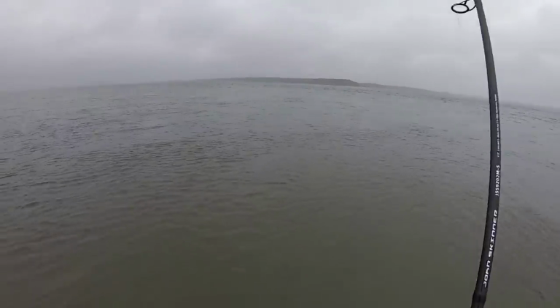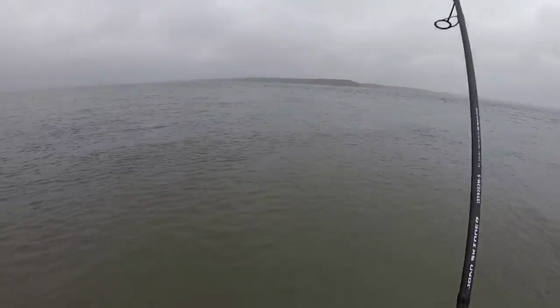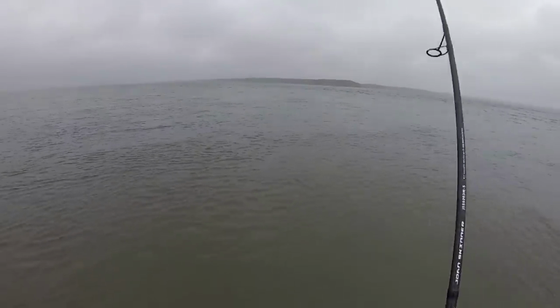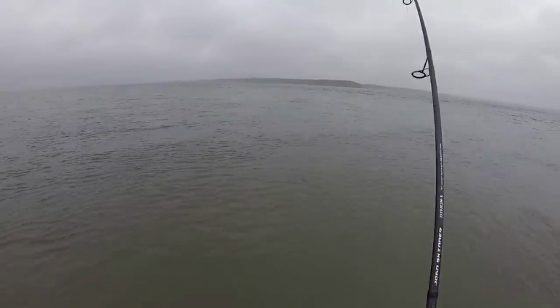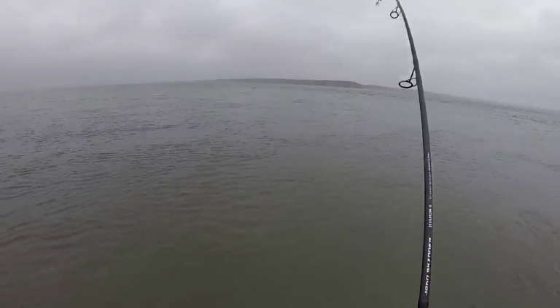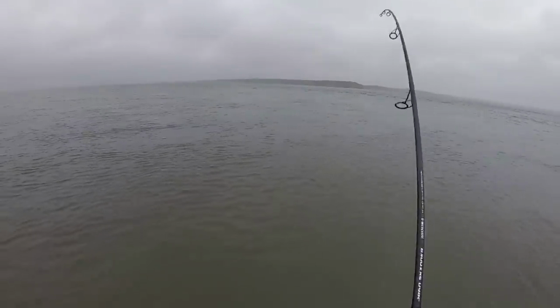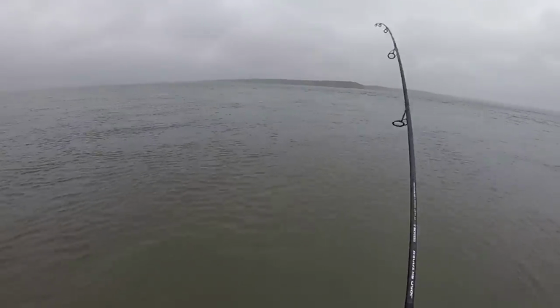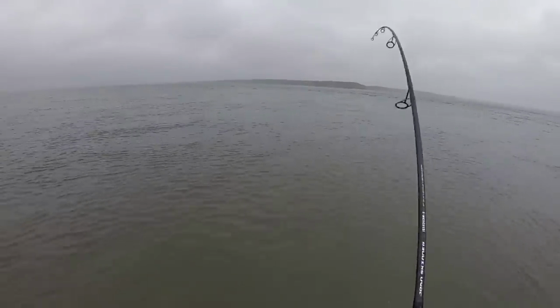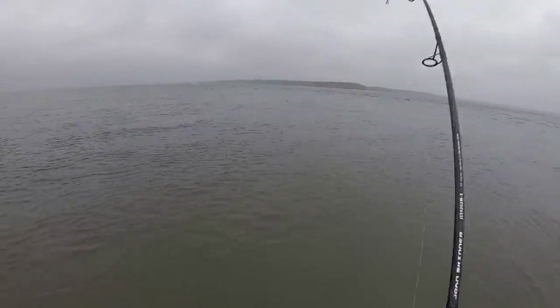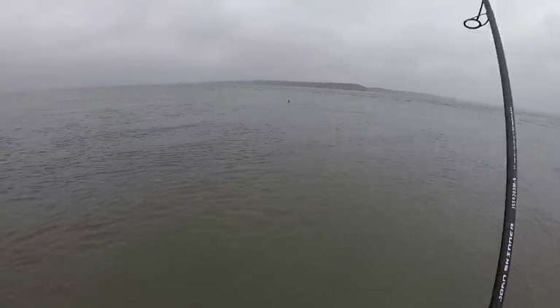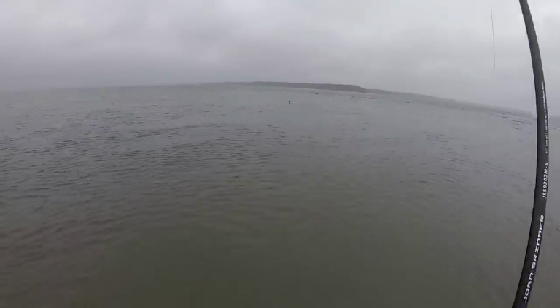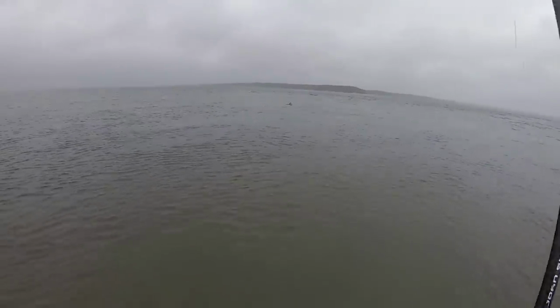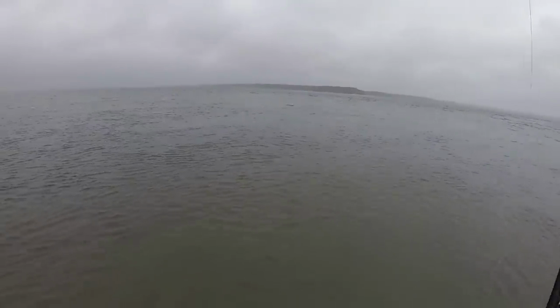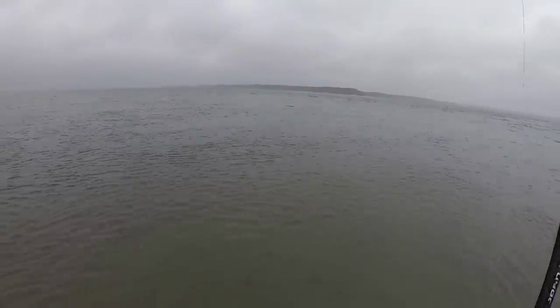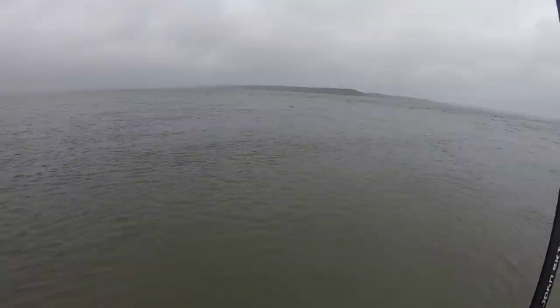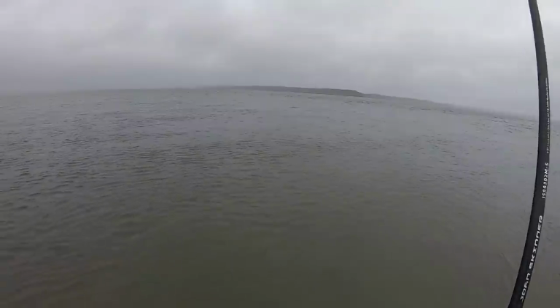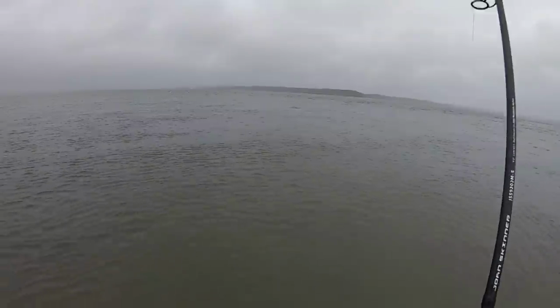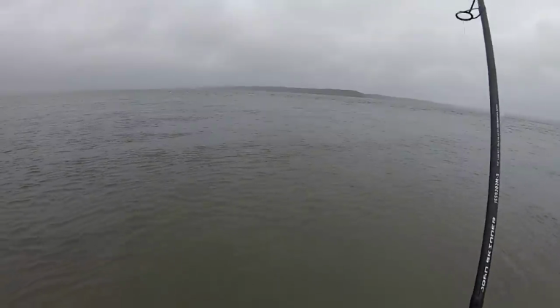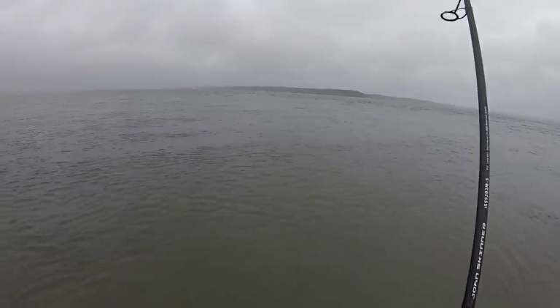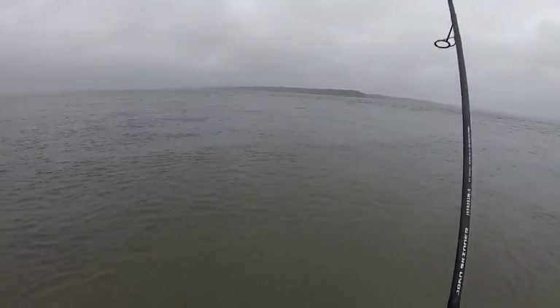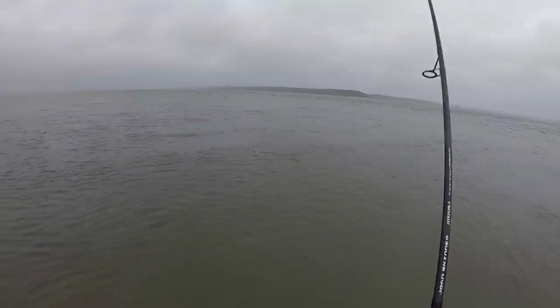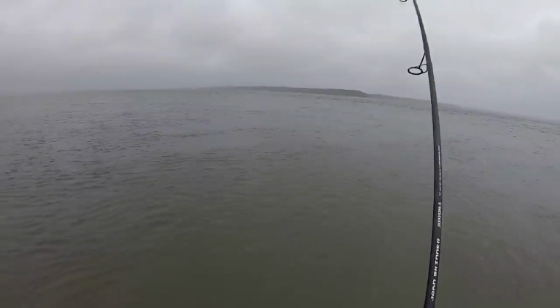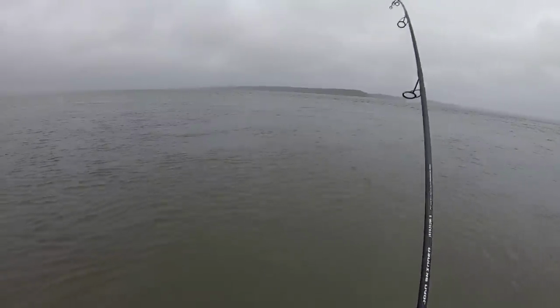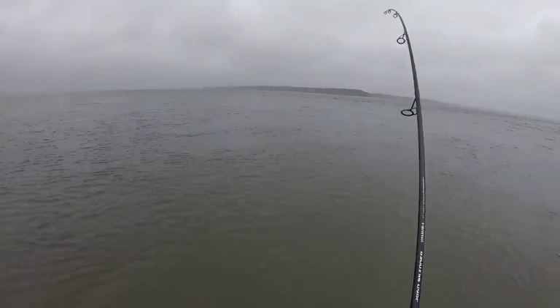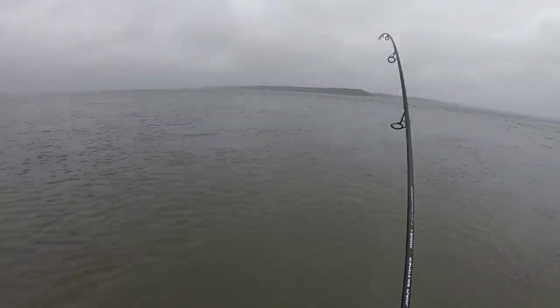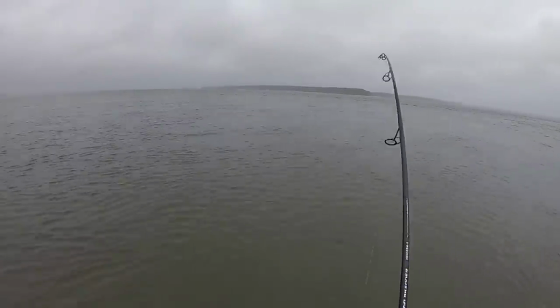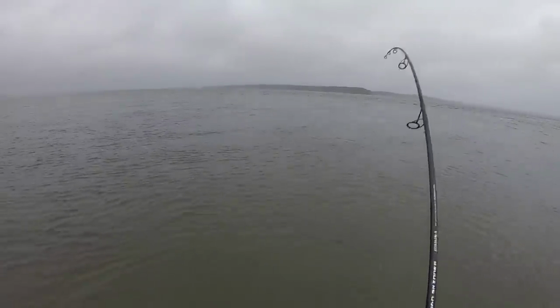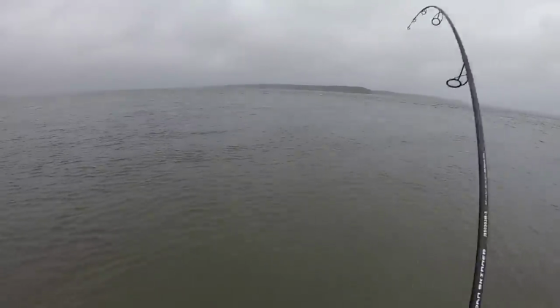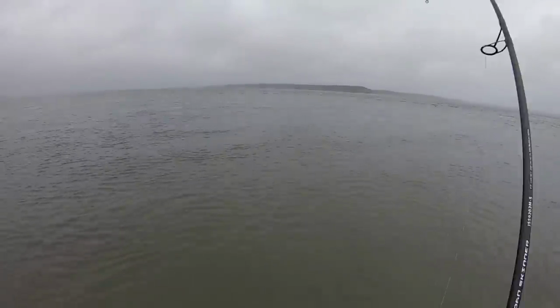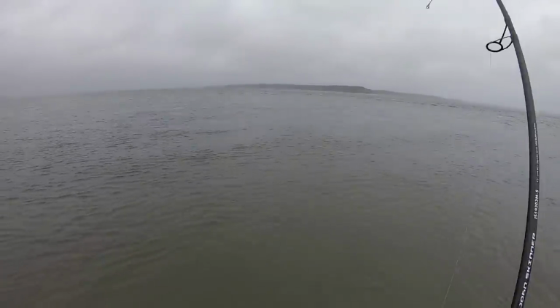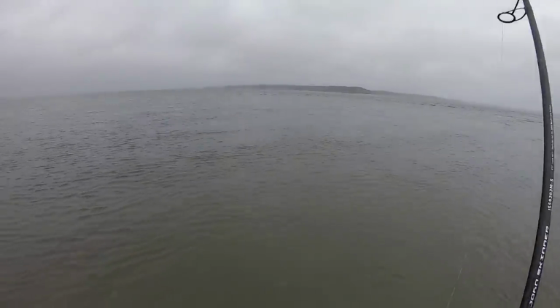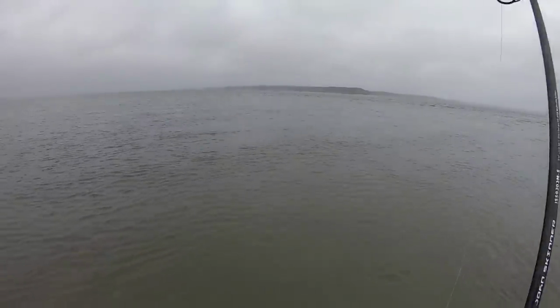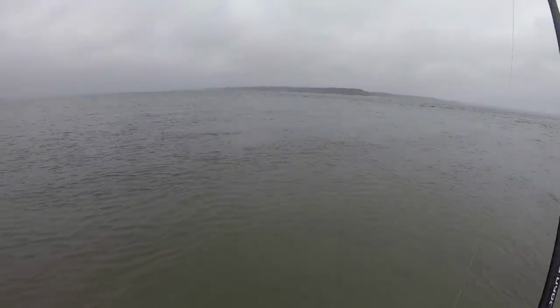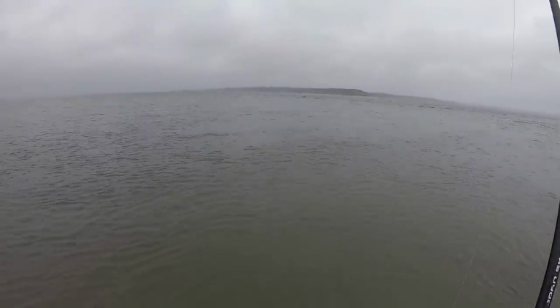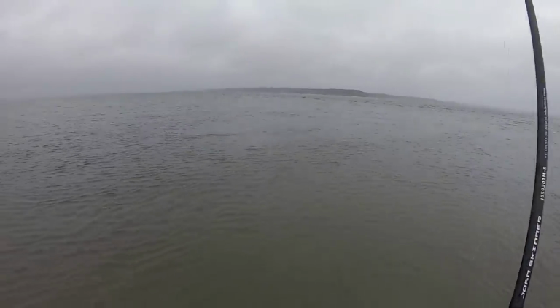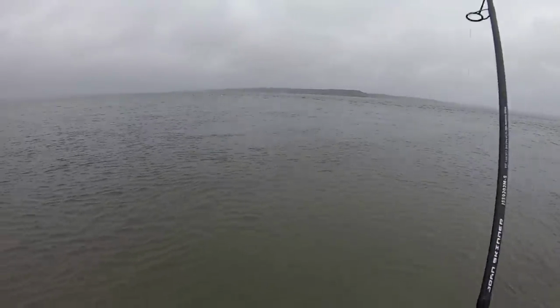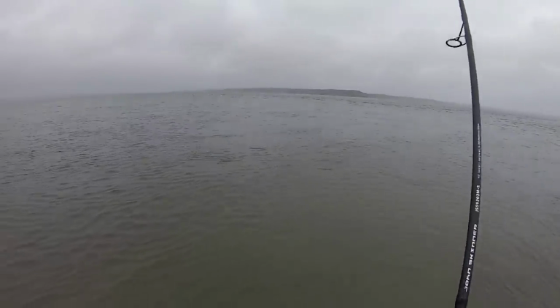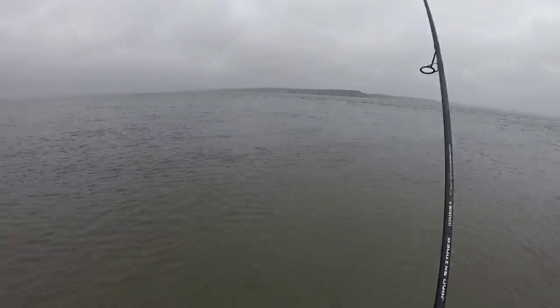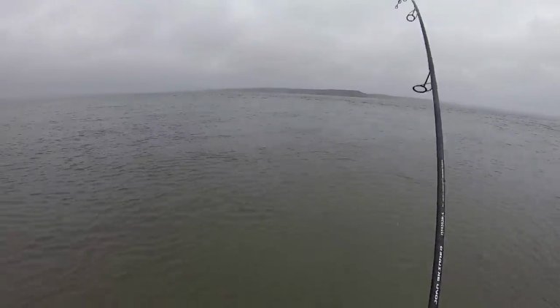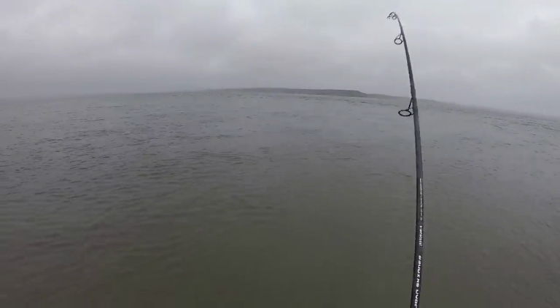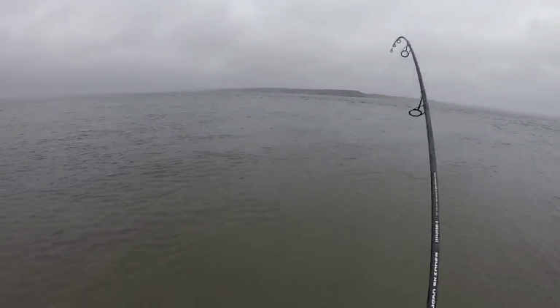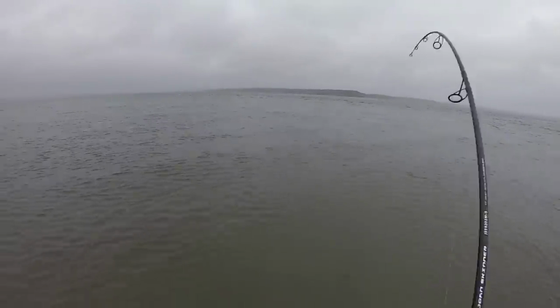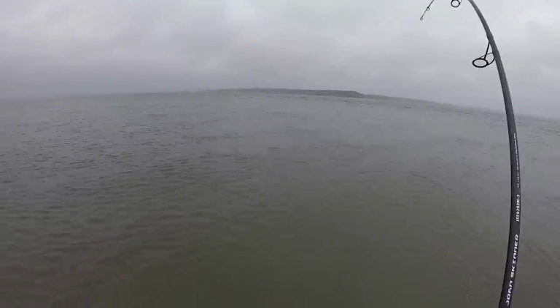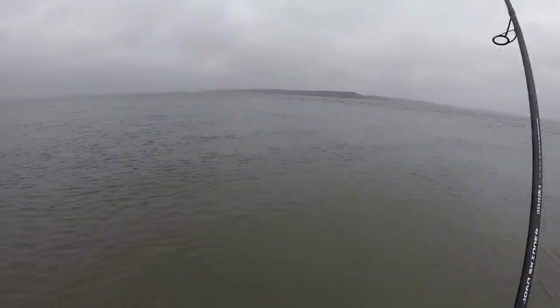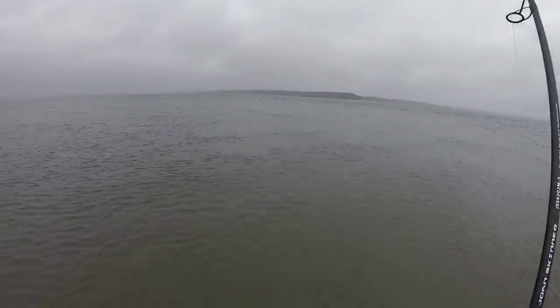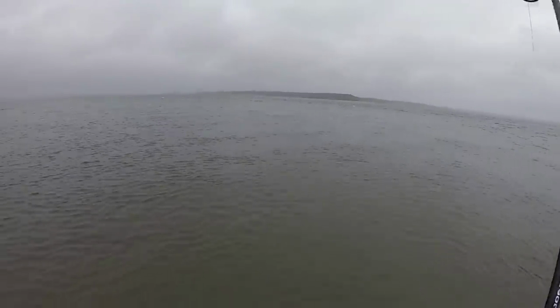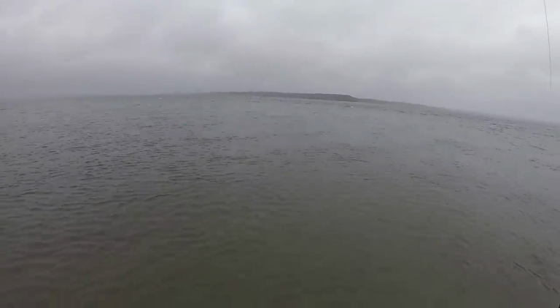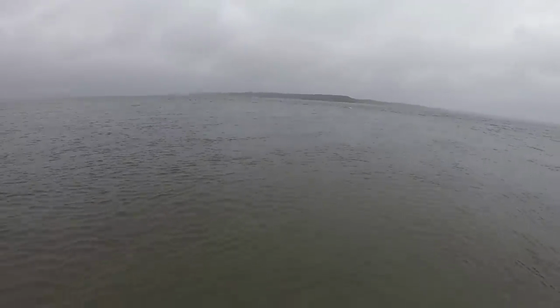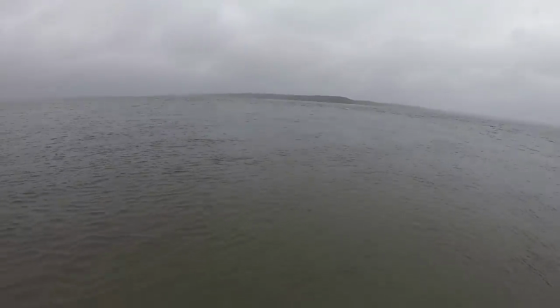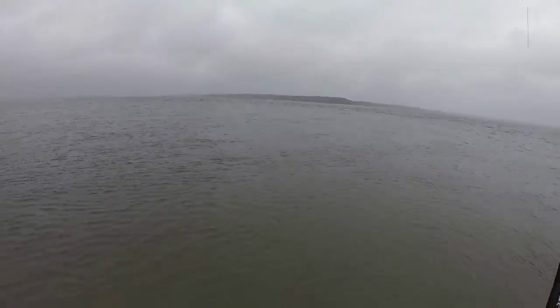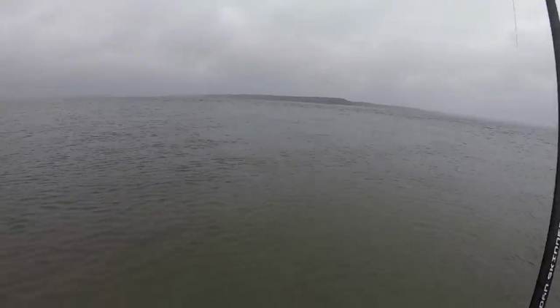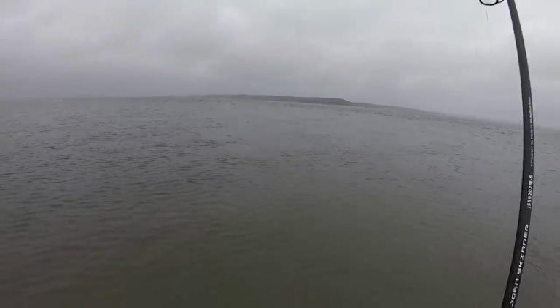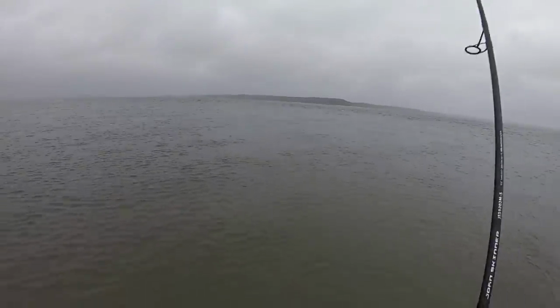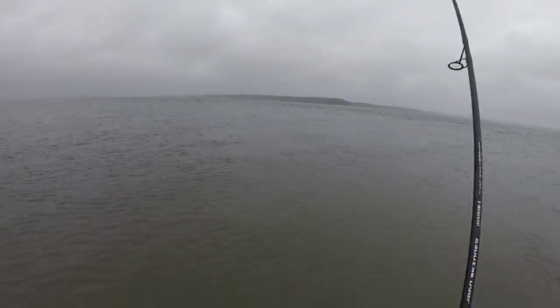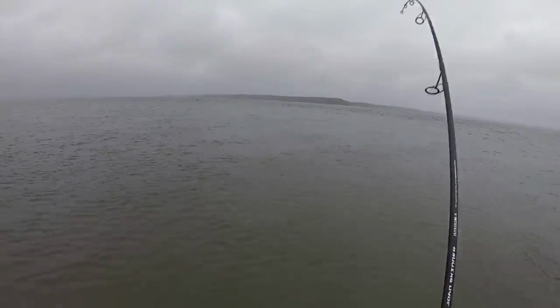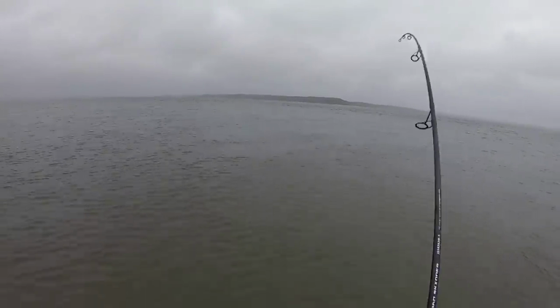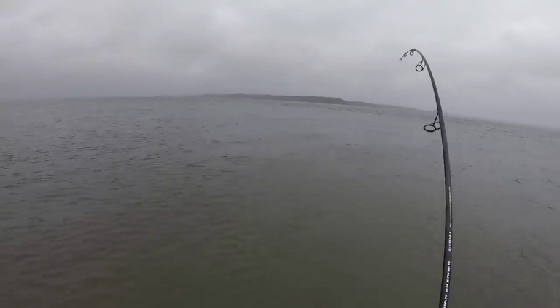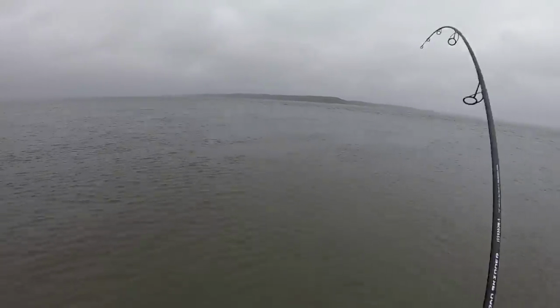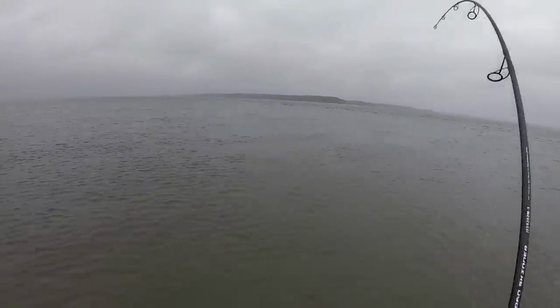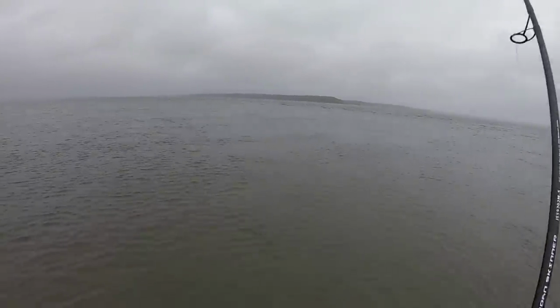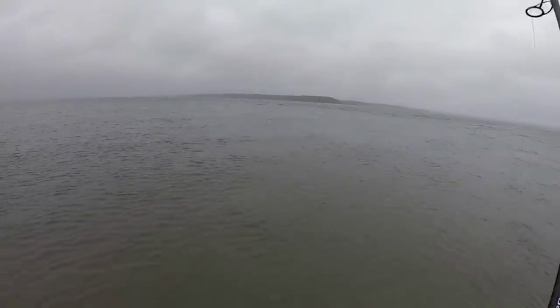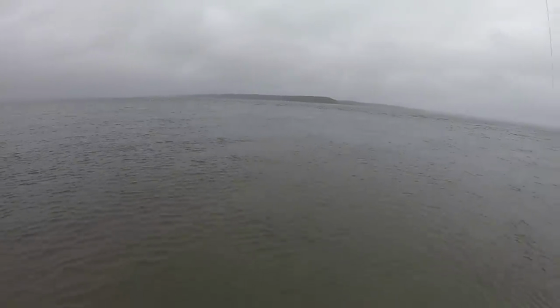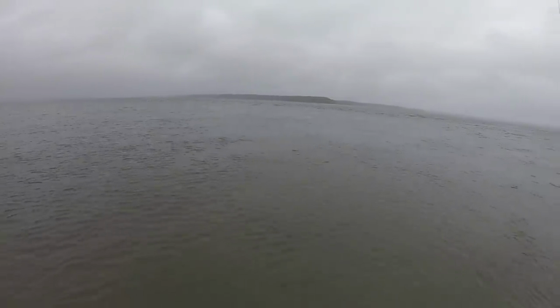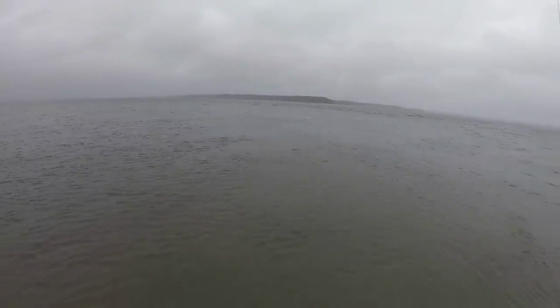Well, I hope that came out on video — that's a sea robin, he came right out of the water. Yeah, that was strange.